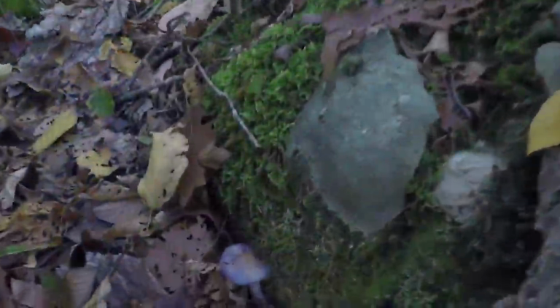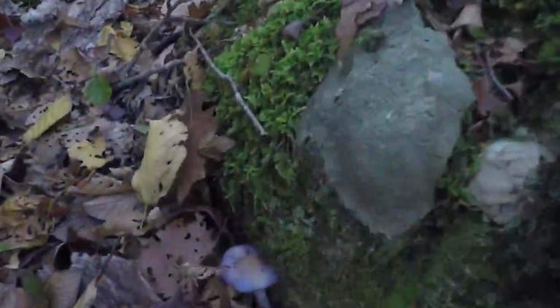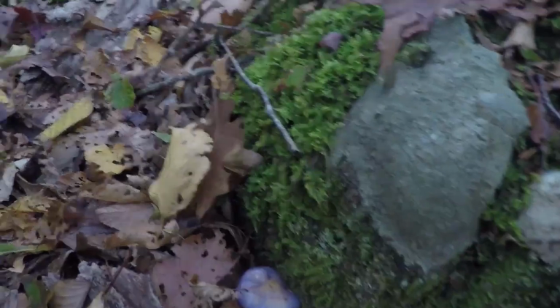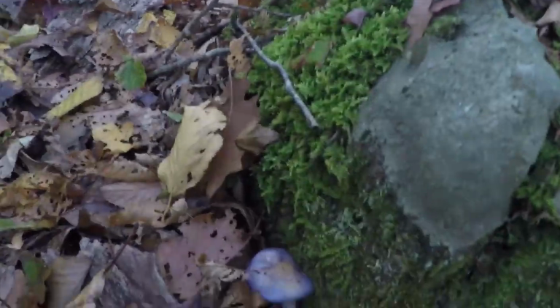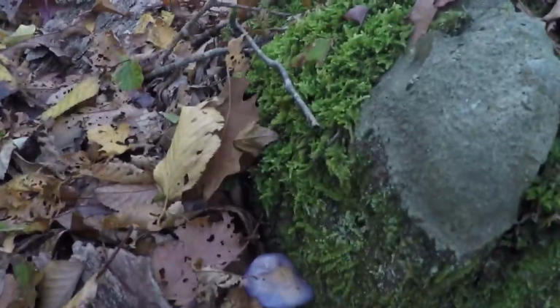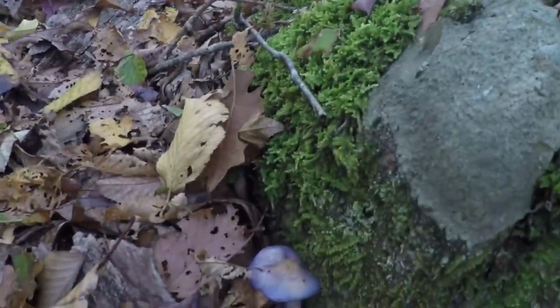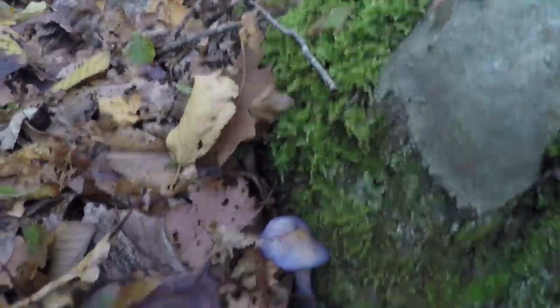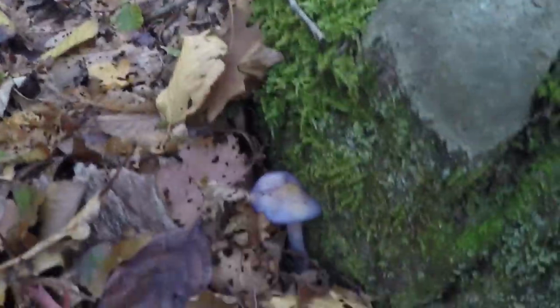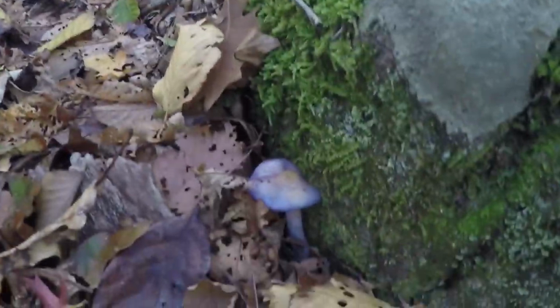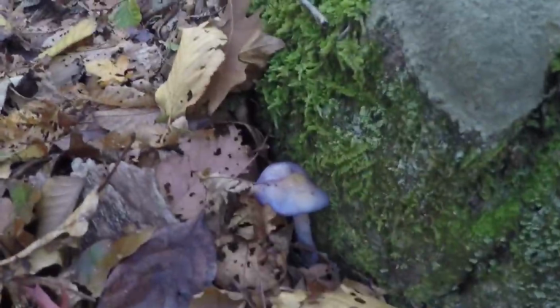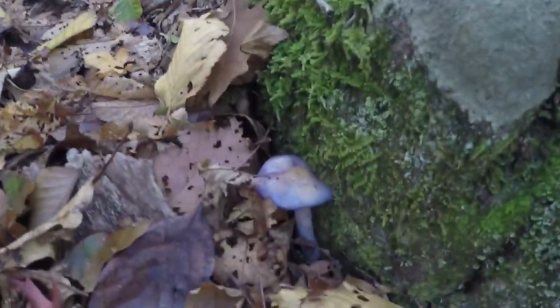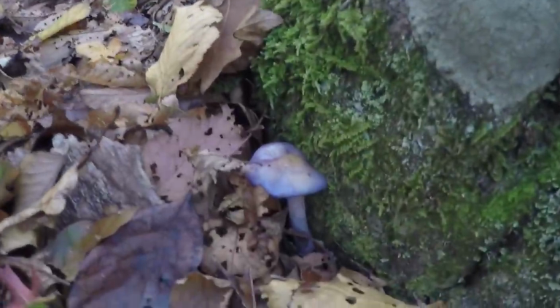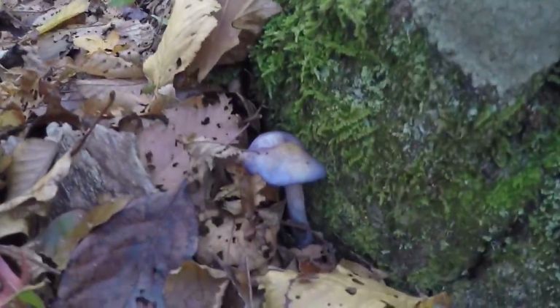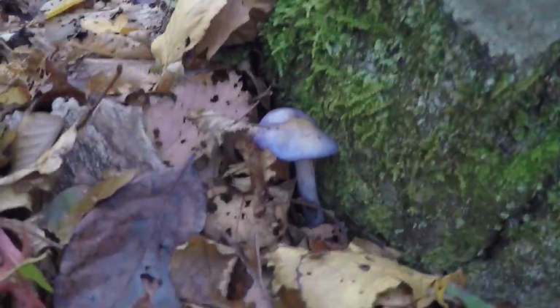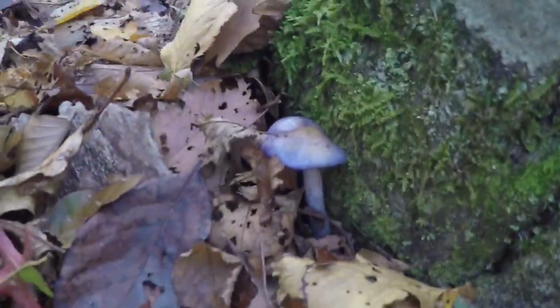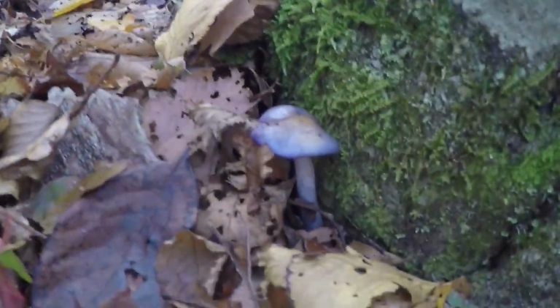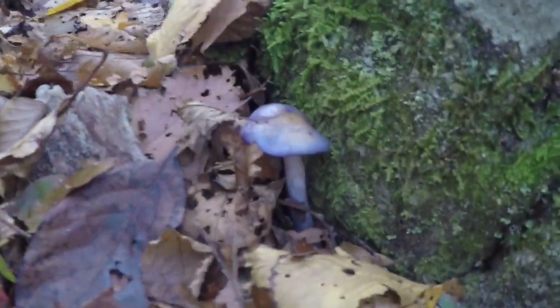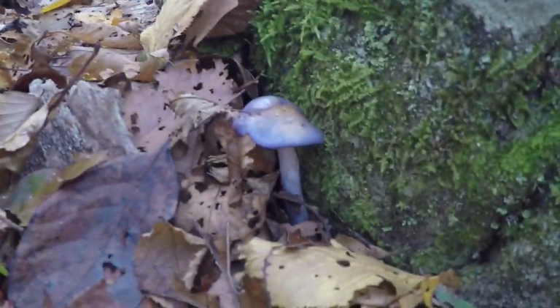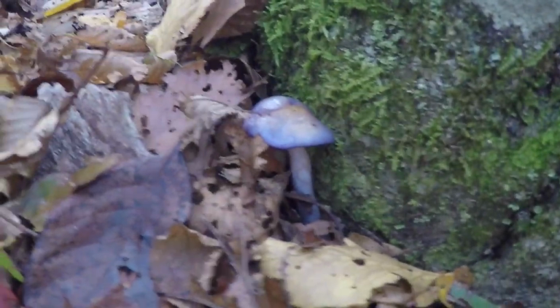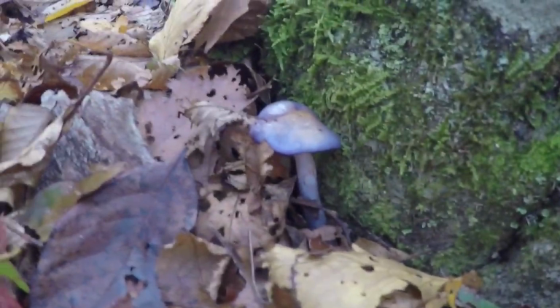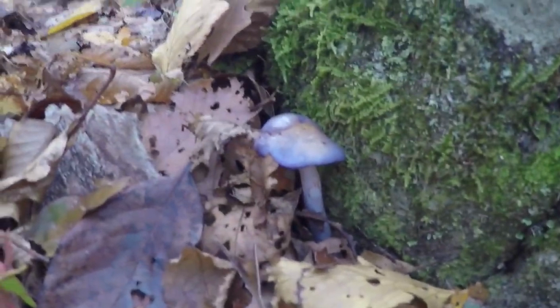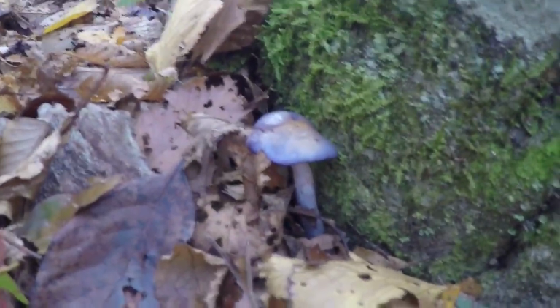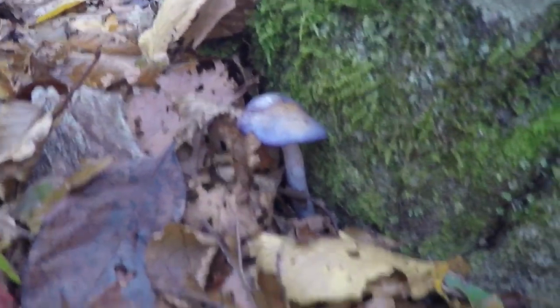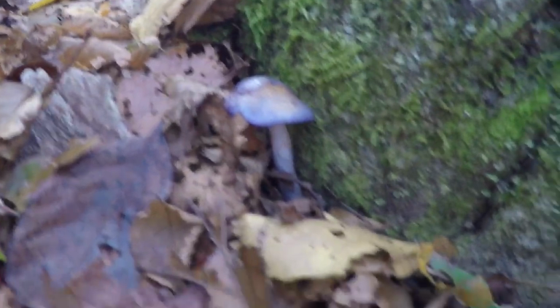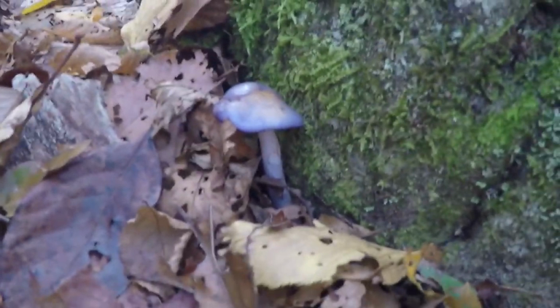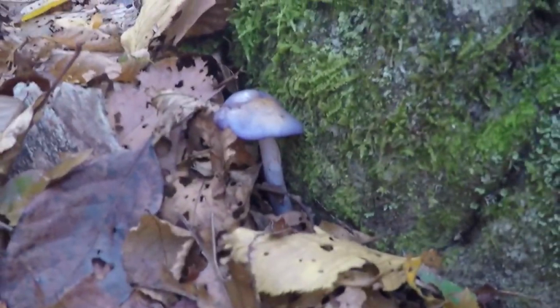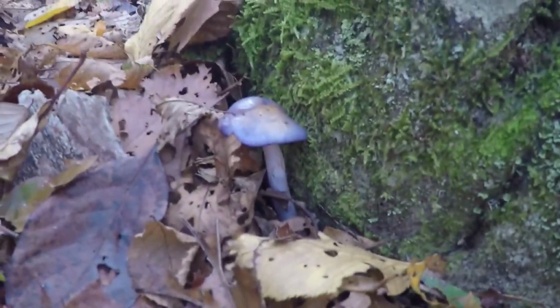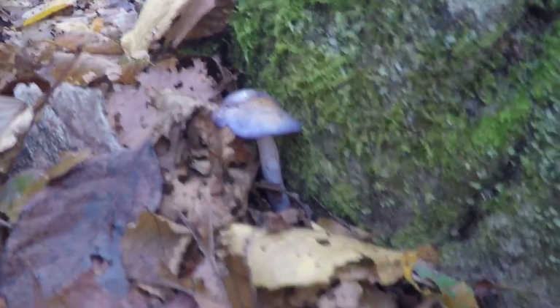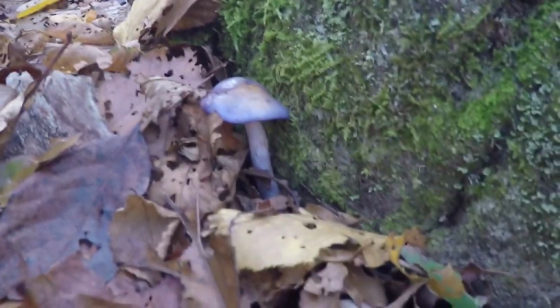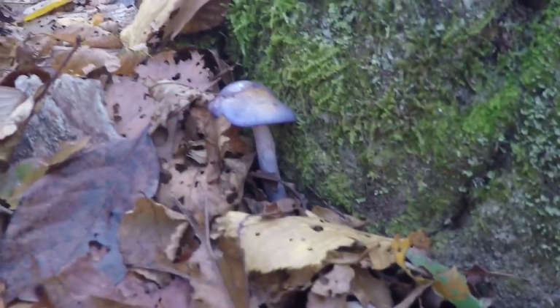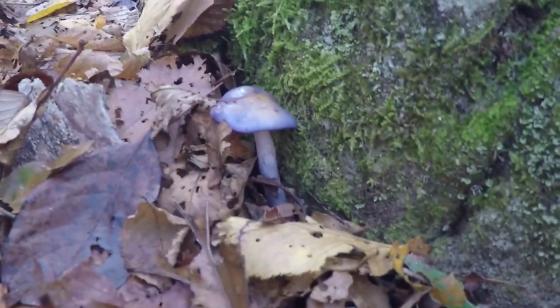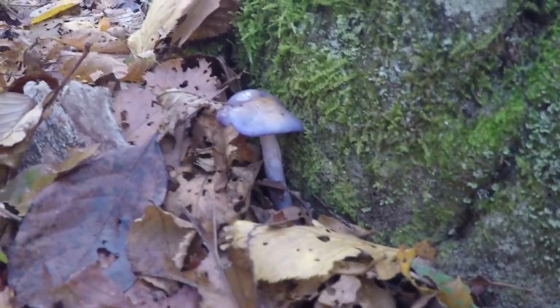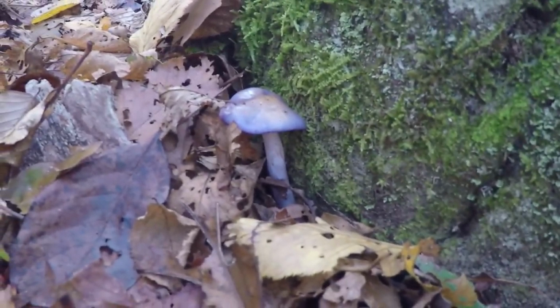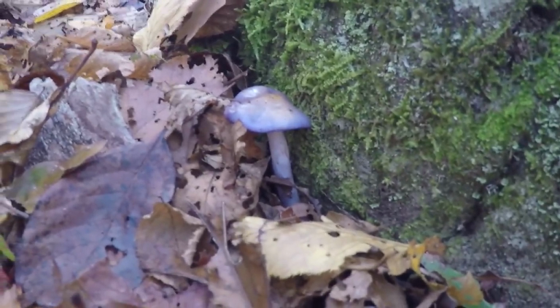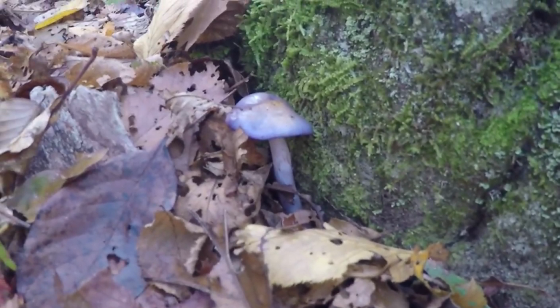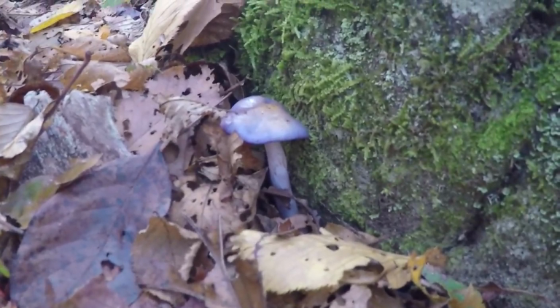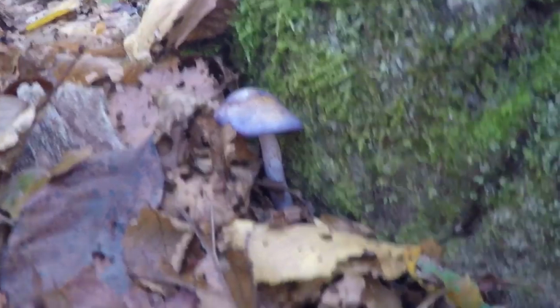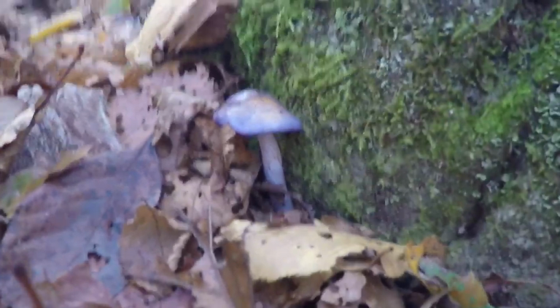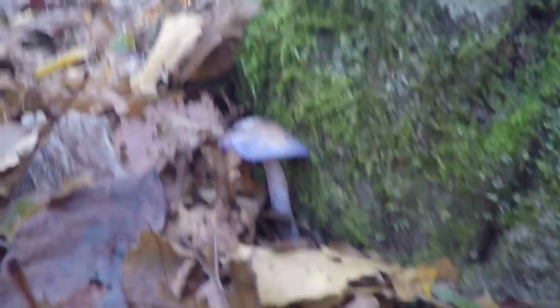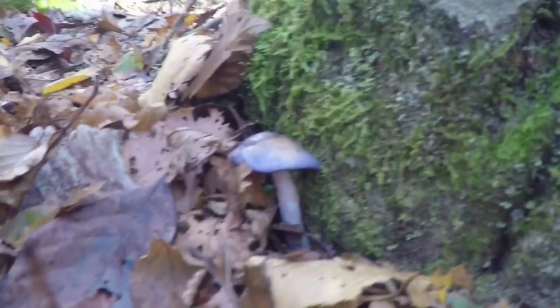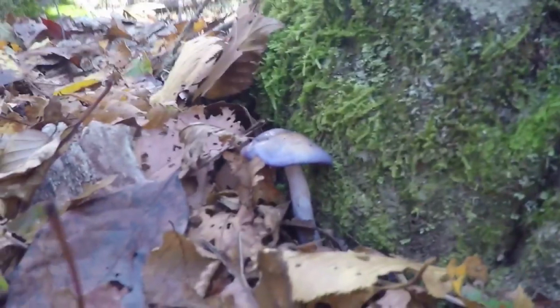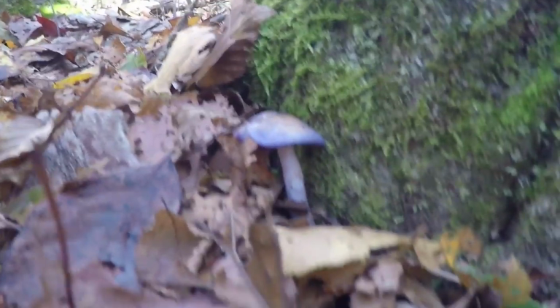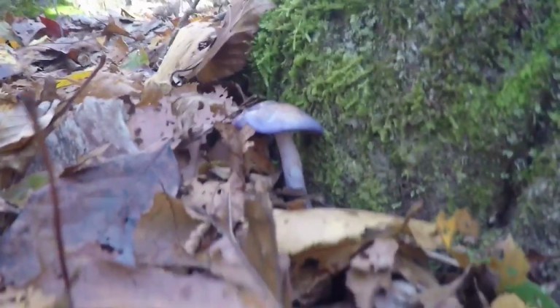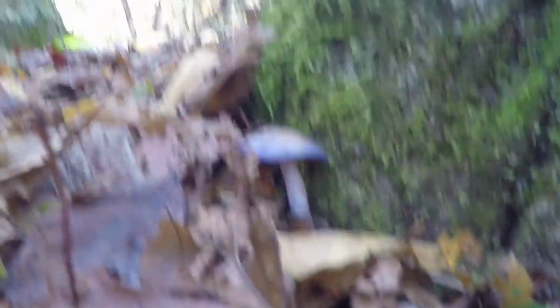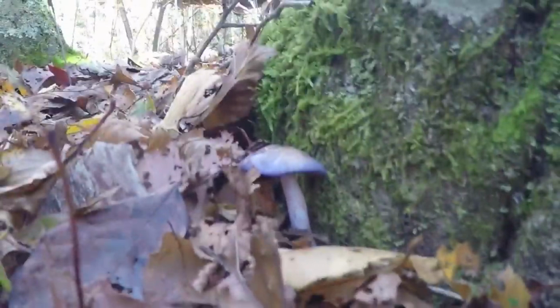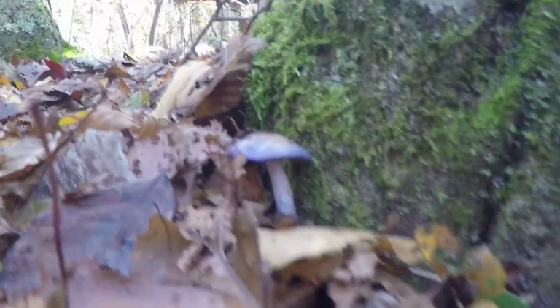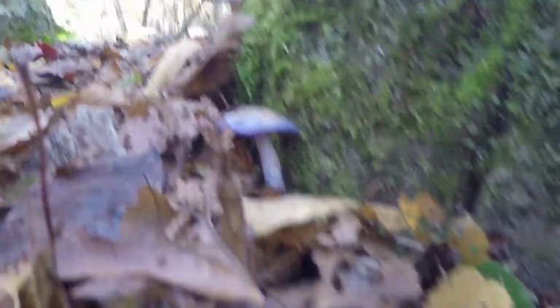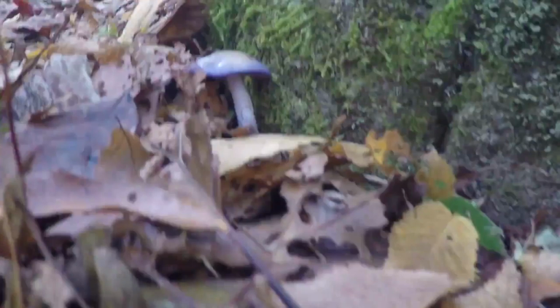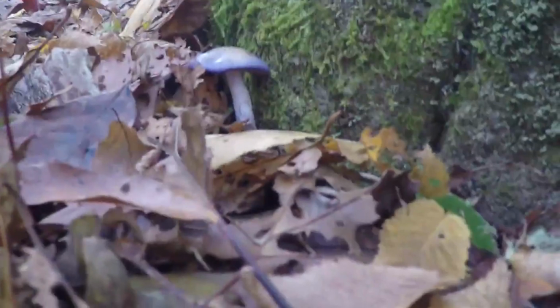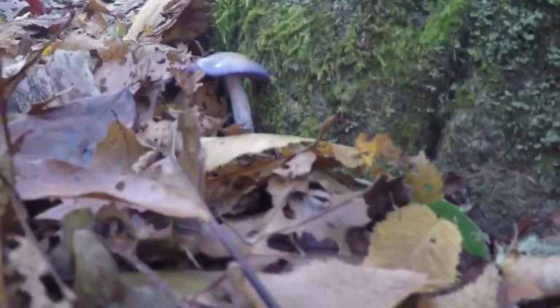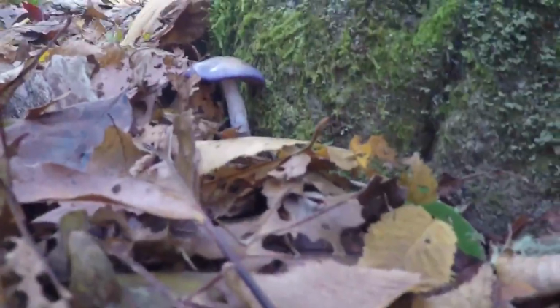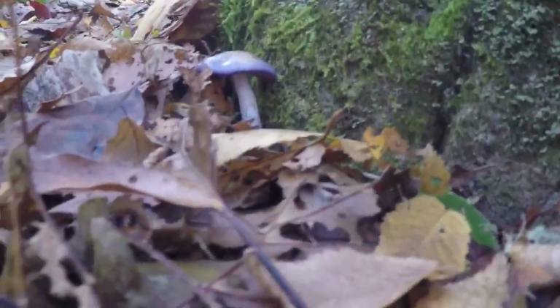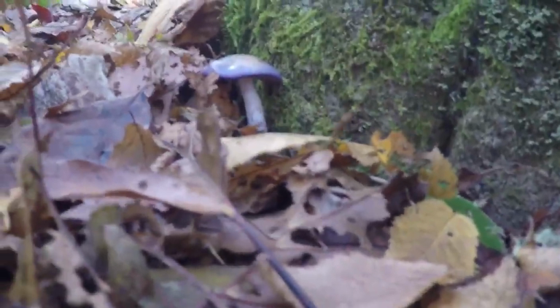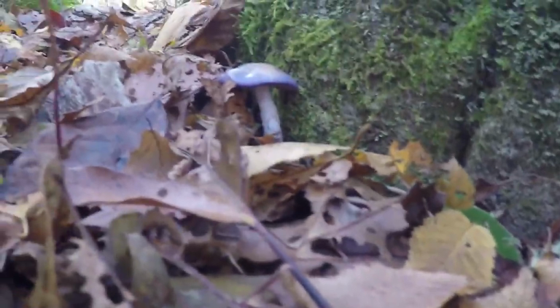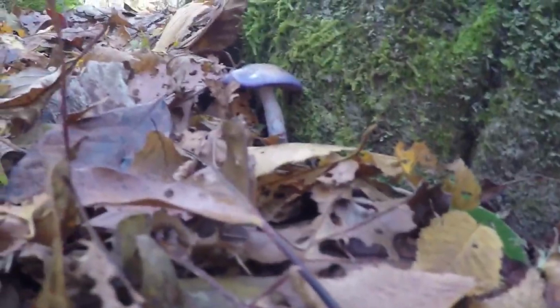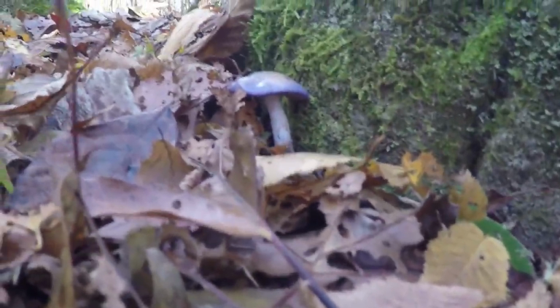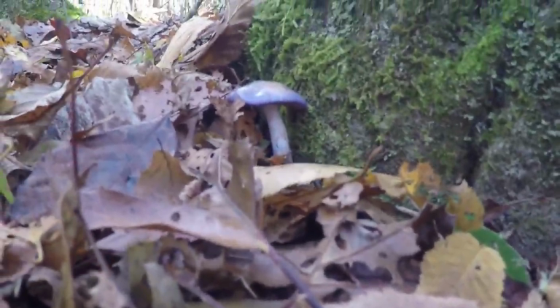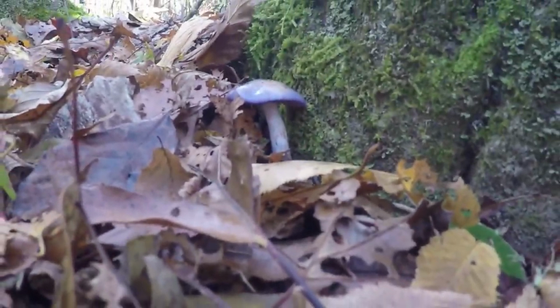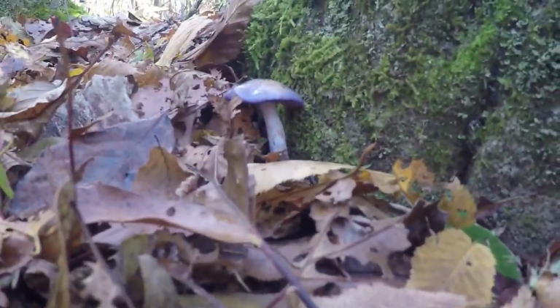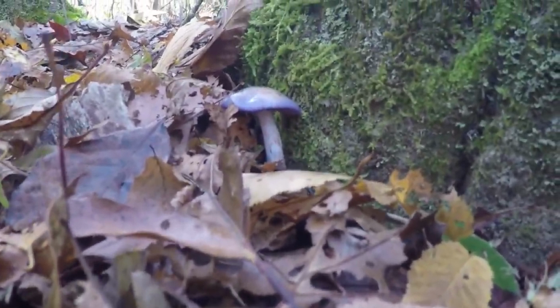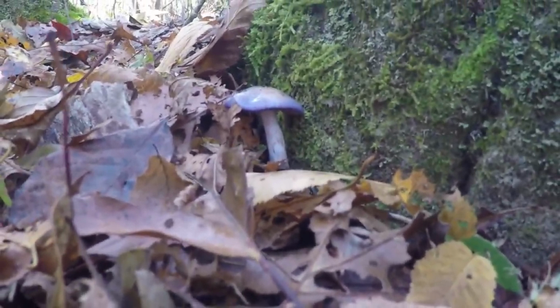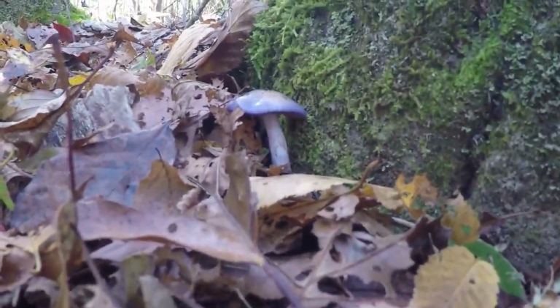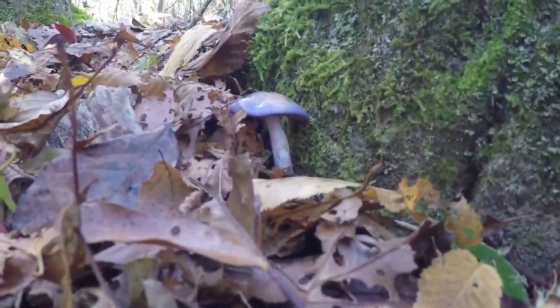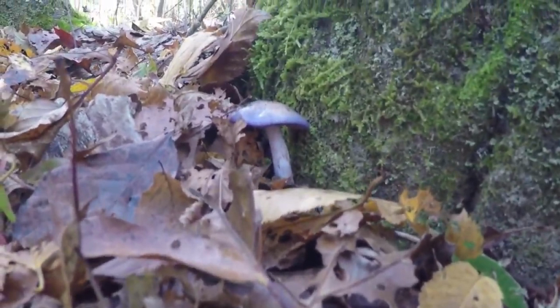Beautiful little purple mushrooms, right down there, down here where the gnomes live. Isn't that pretty — purpley.